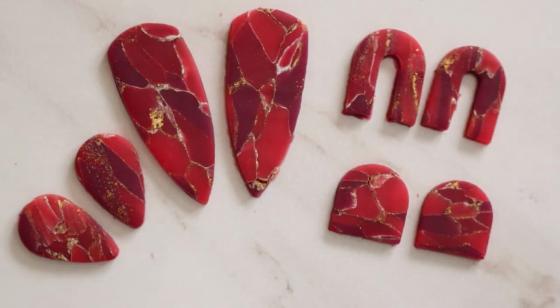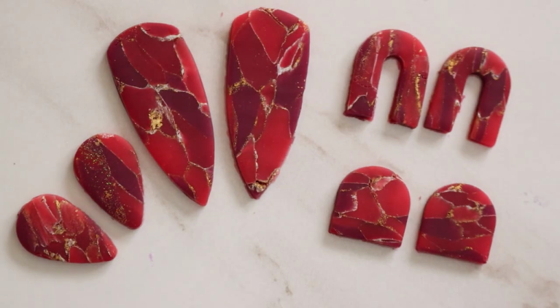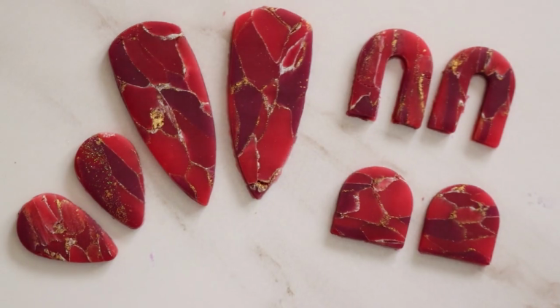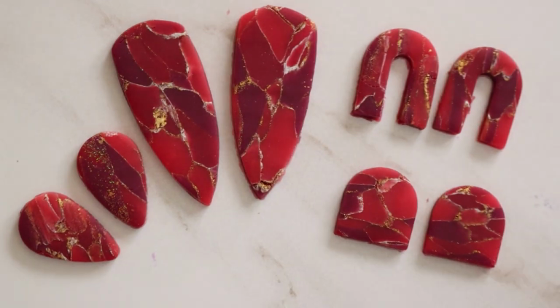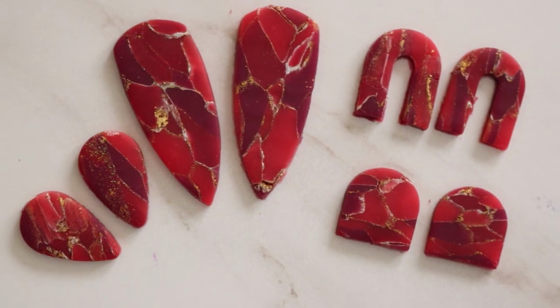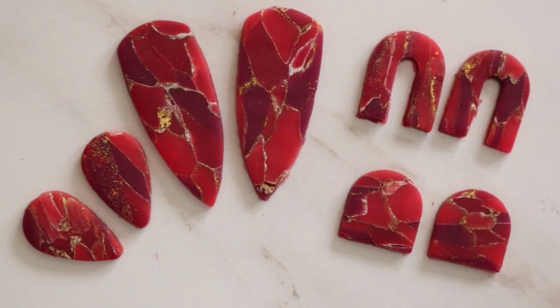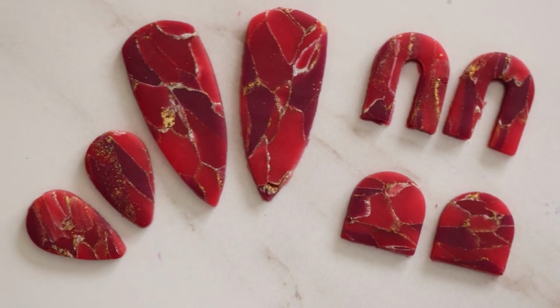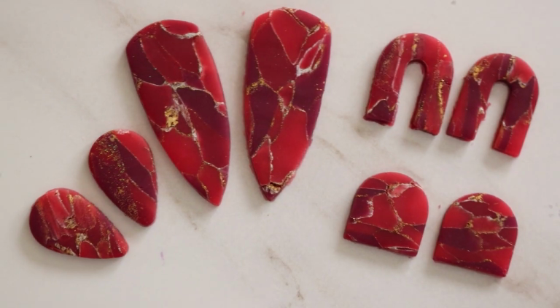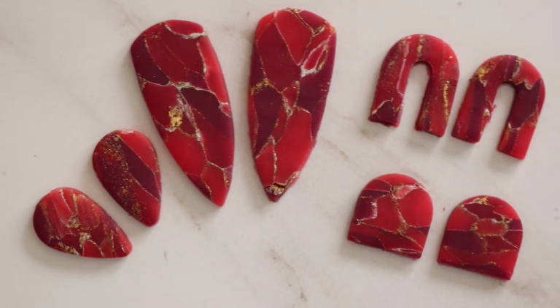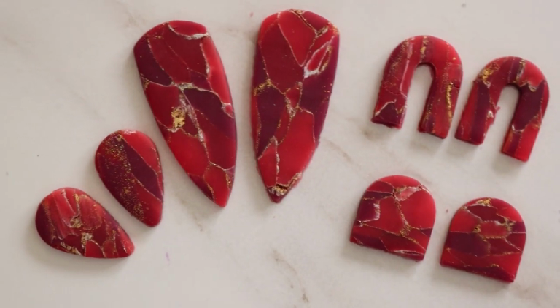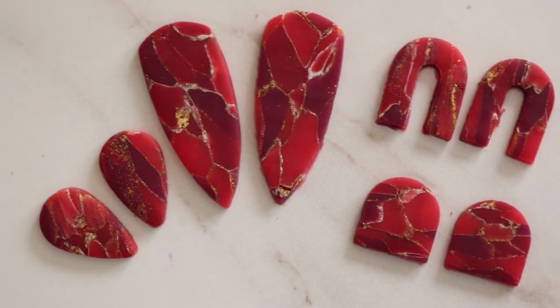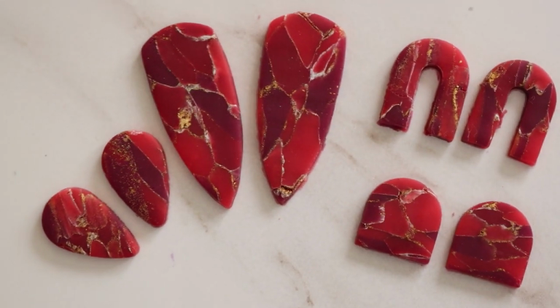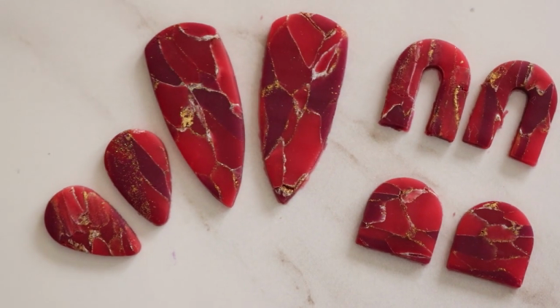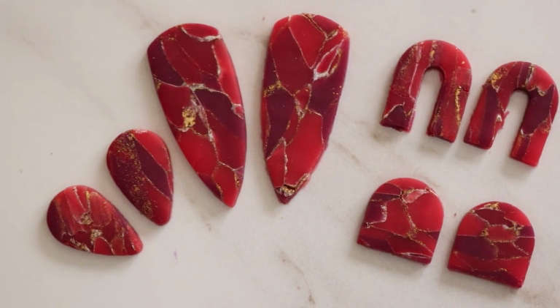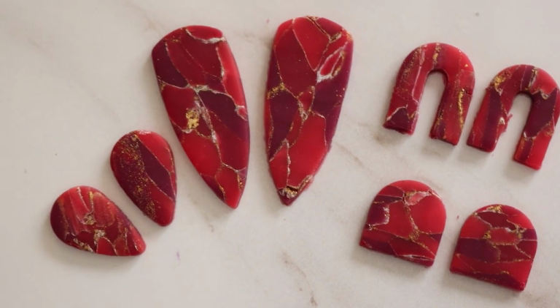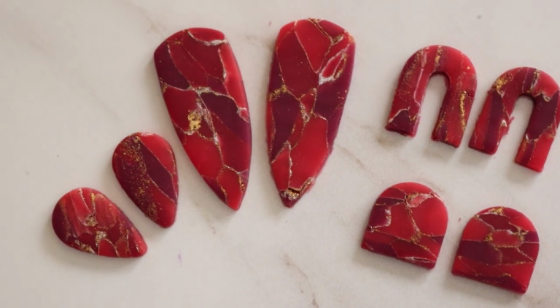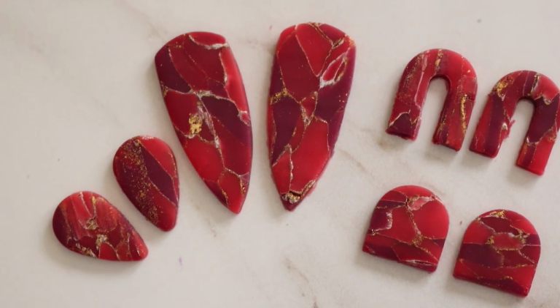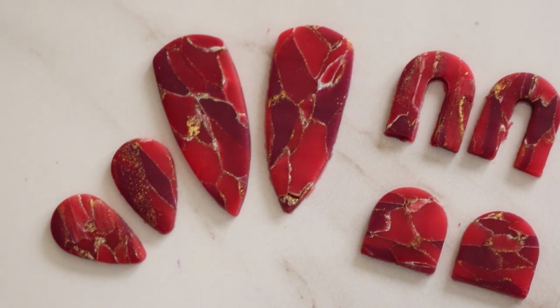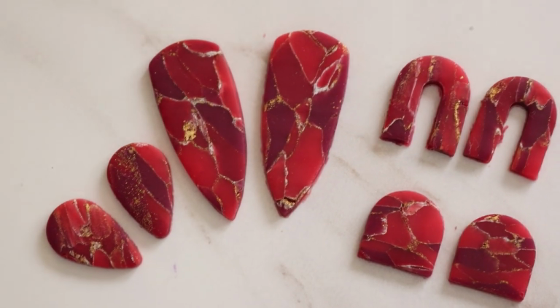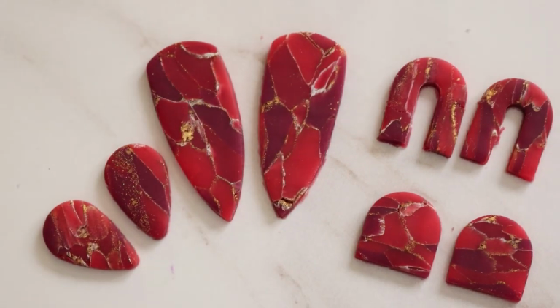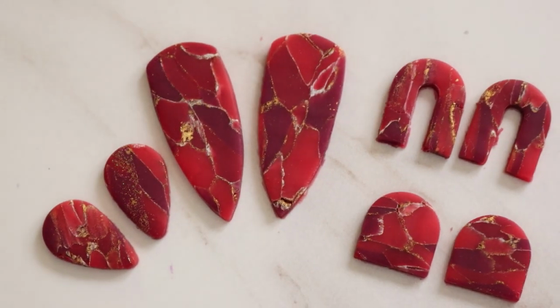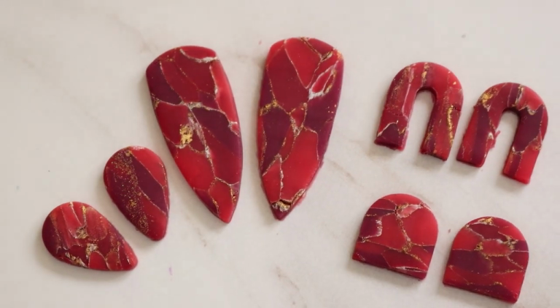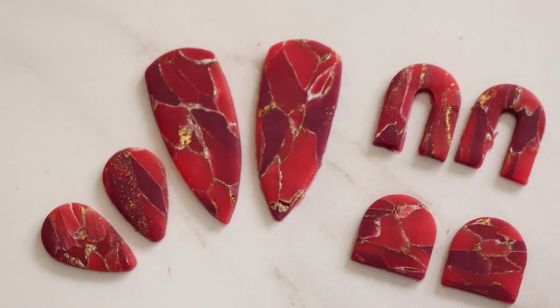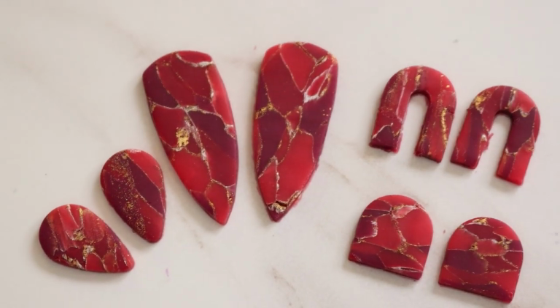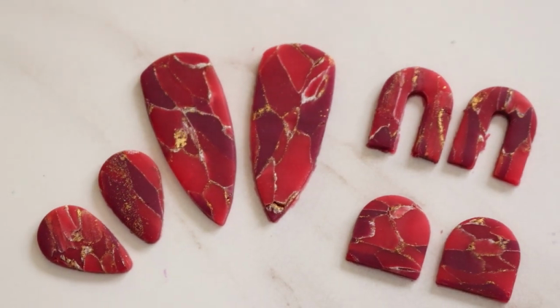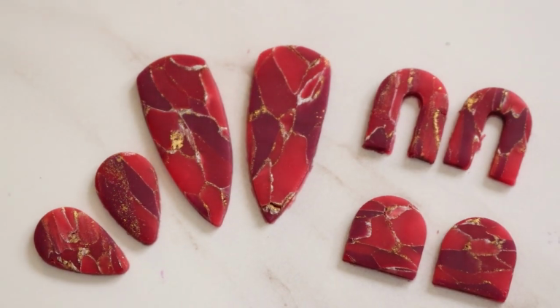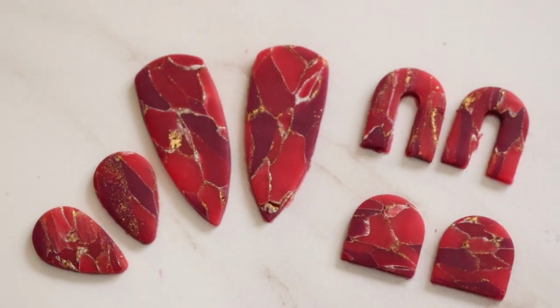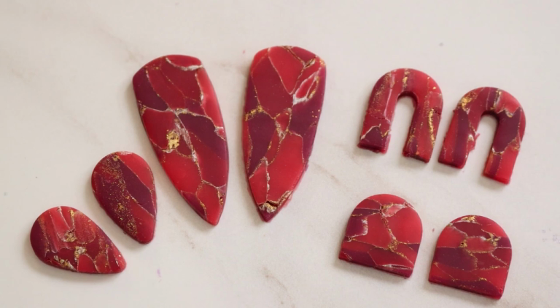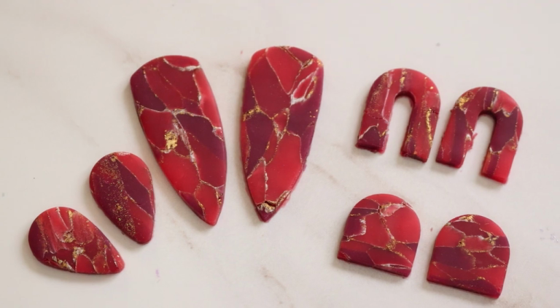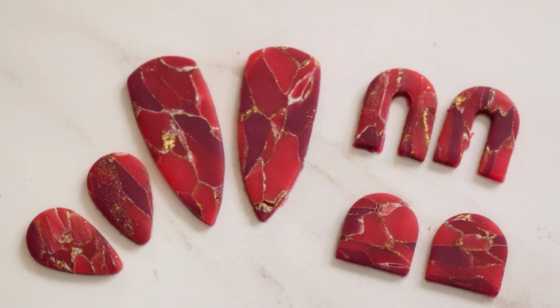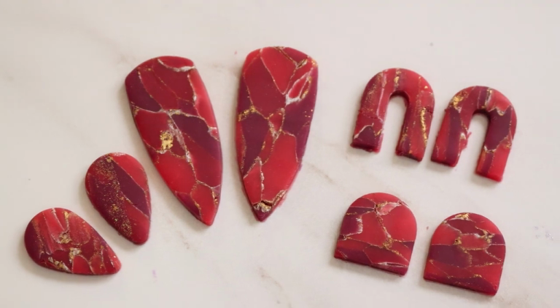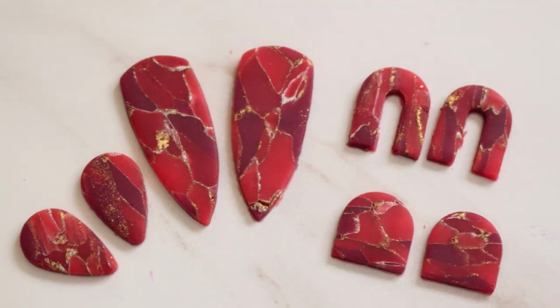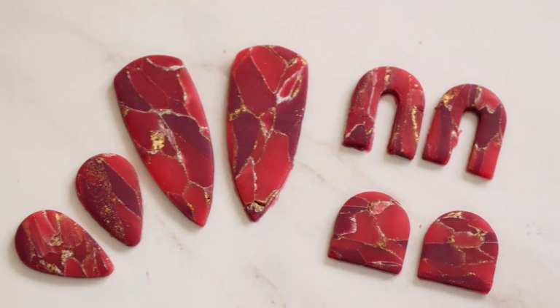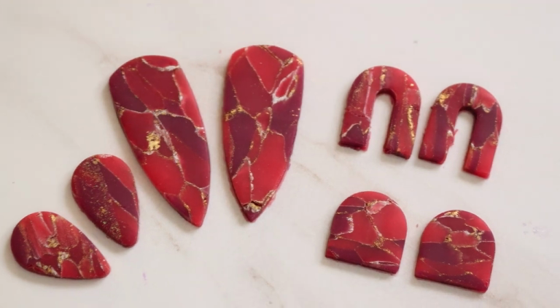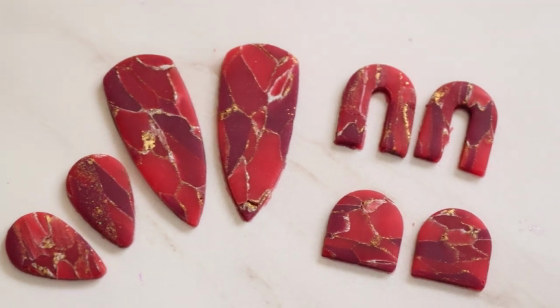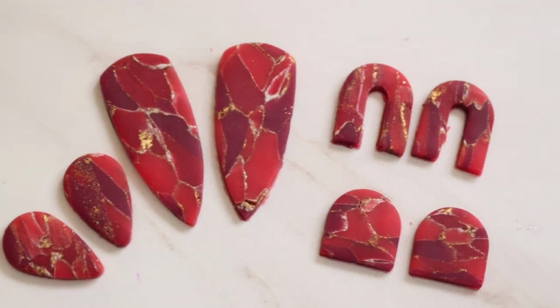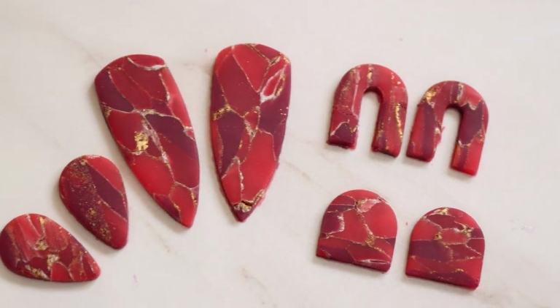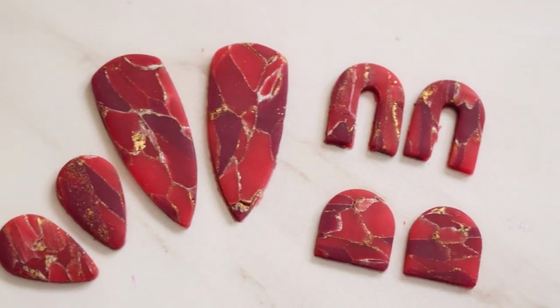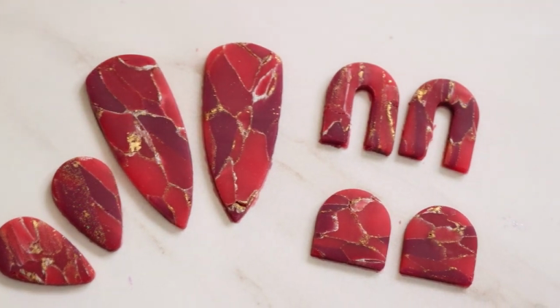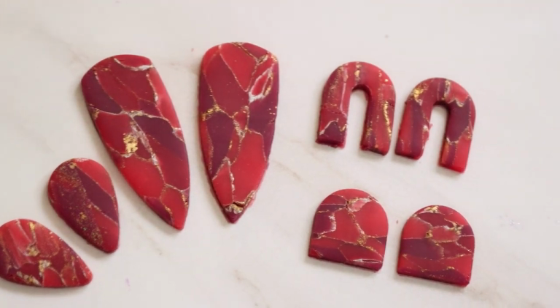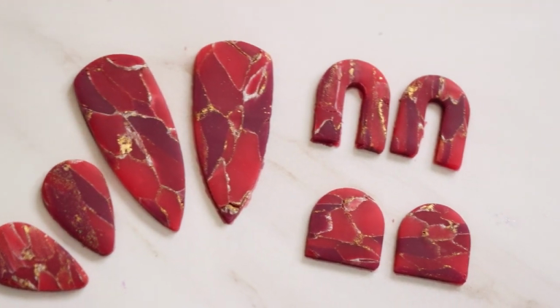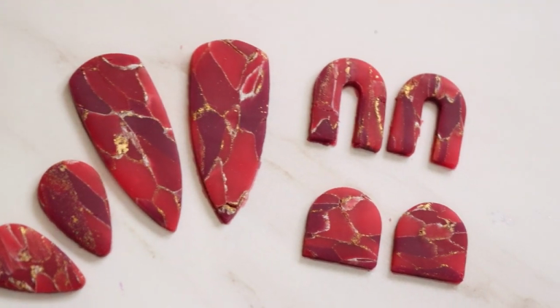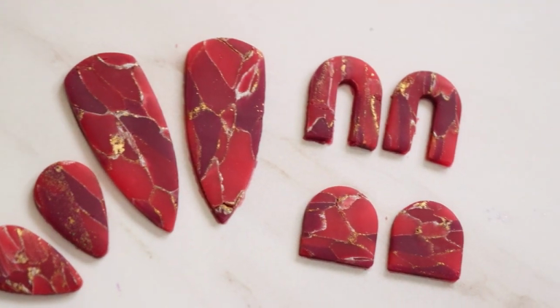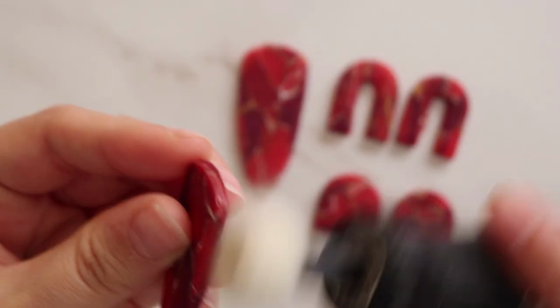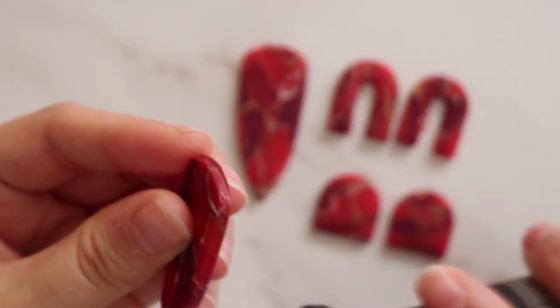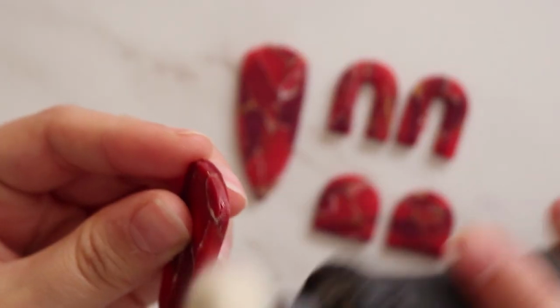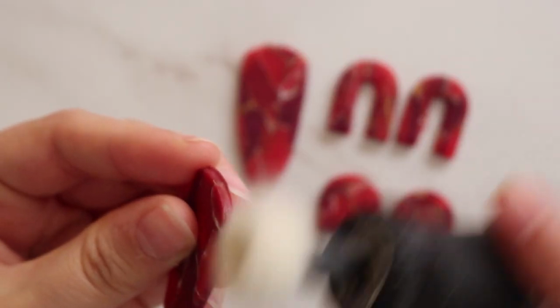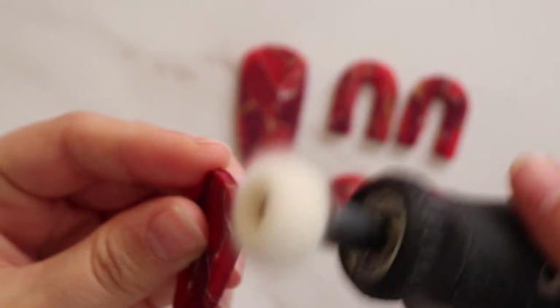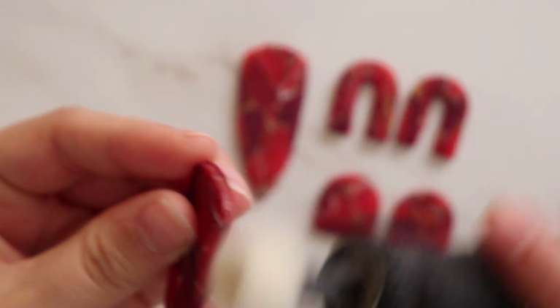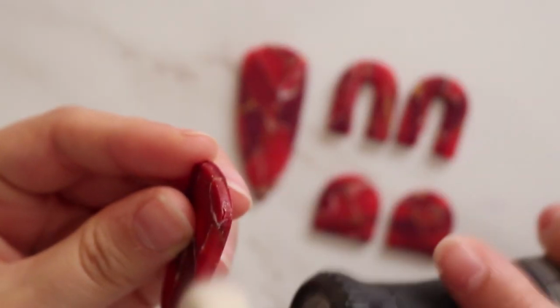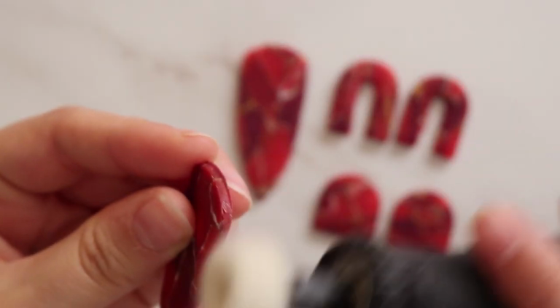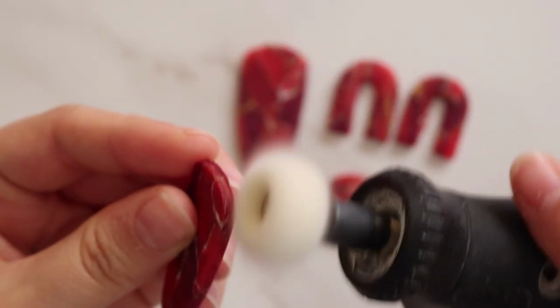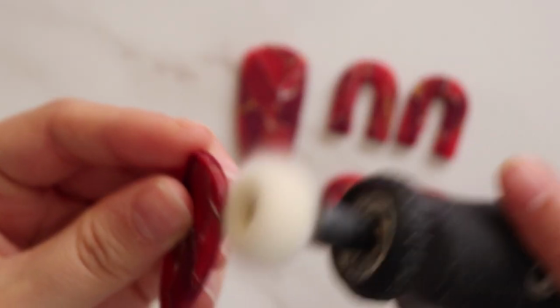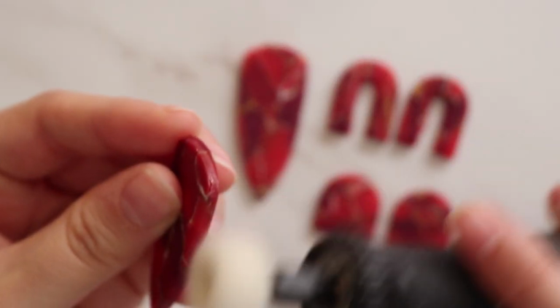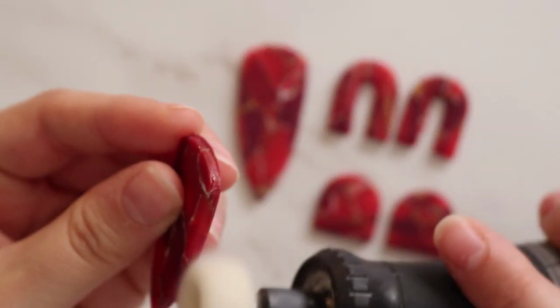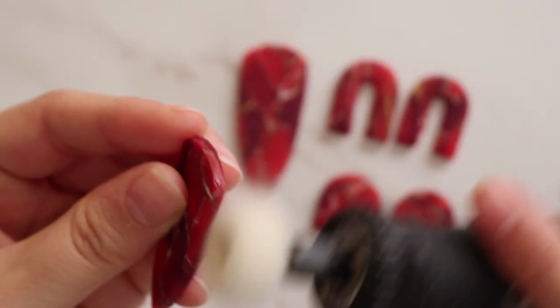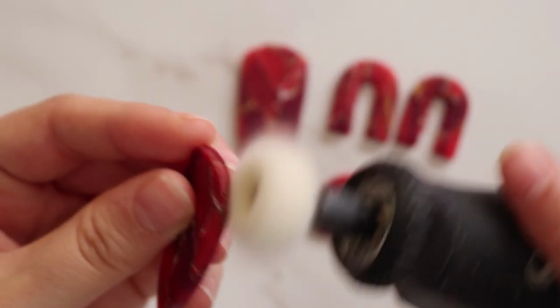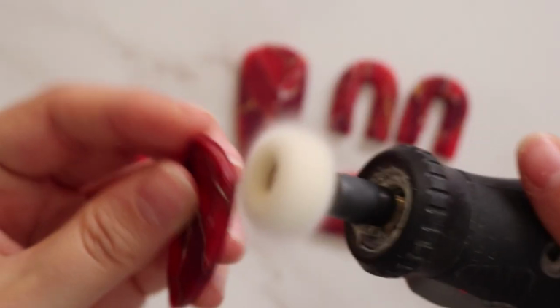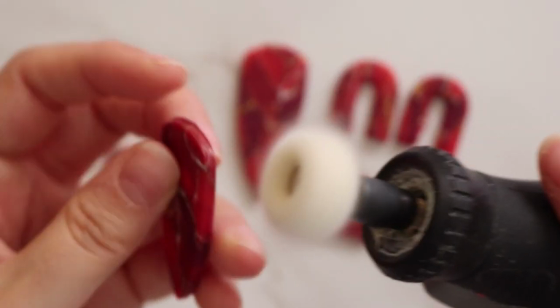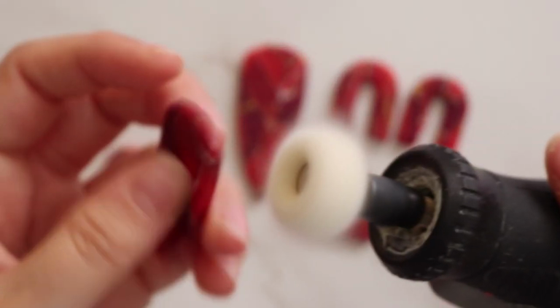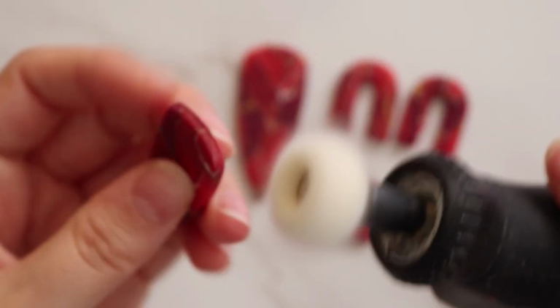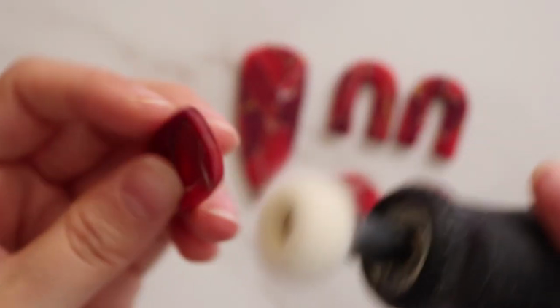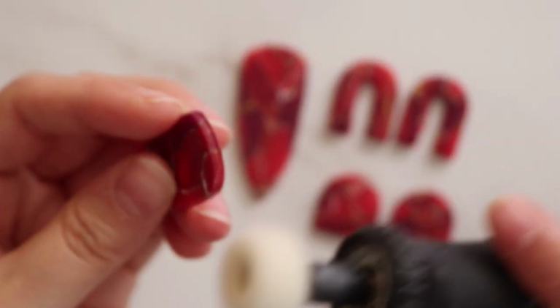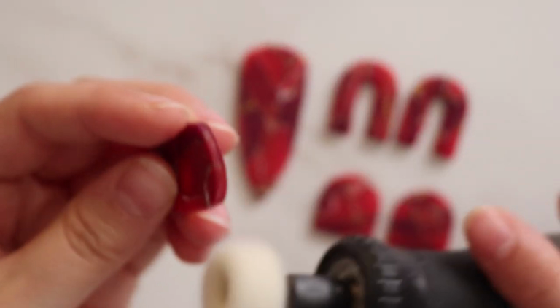I baked these at 275°F for 30 minutes, and then once they were cooled I'm going to go over any rough edges with my Dremel.